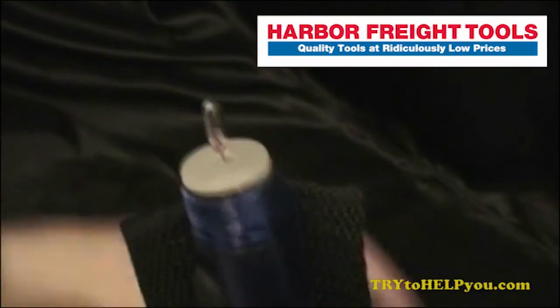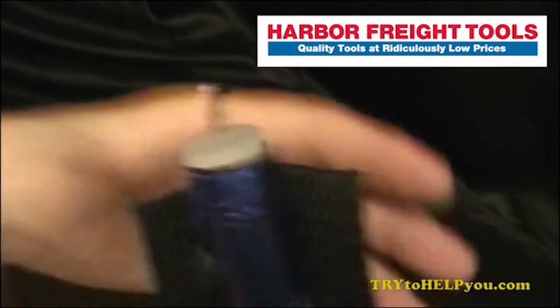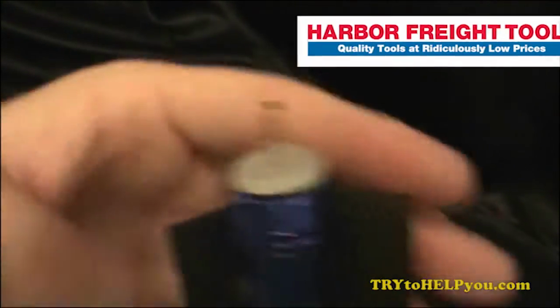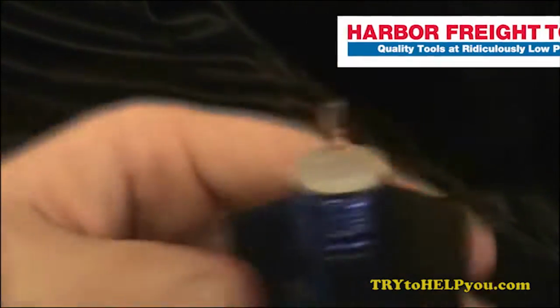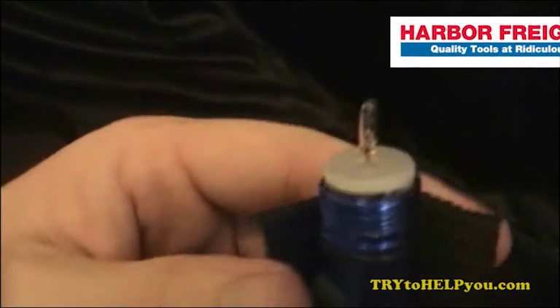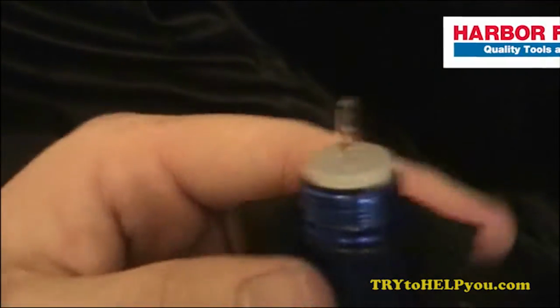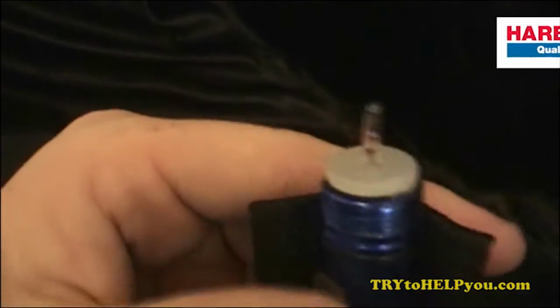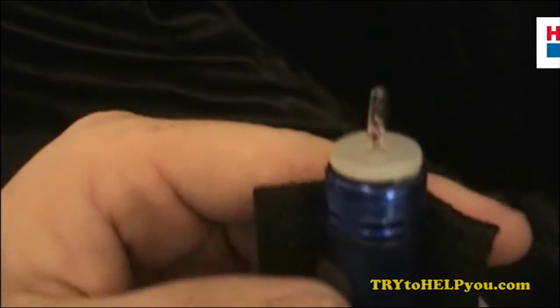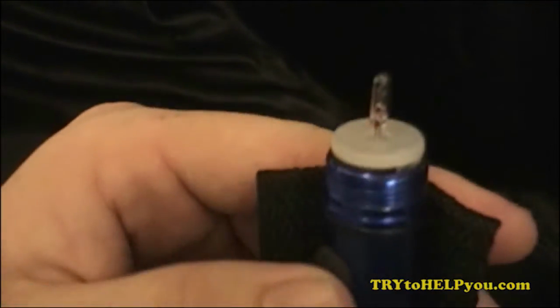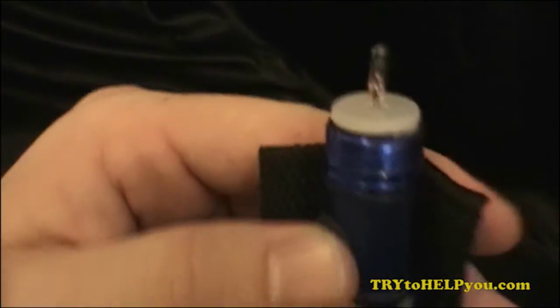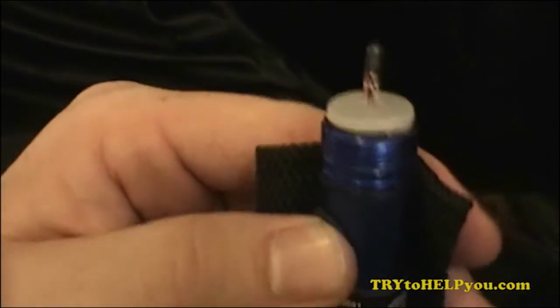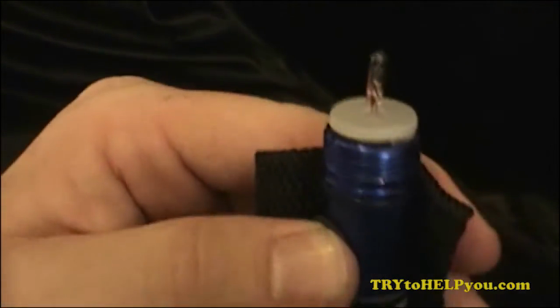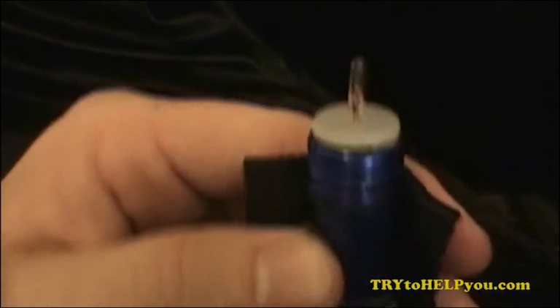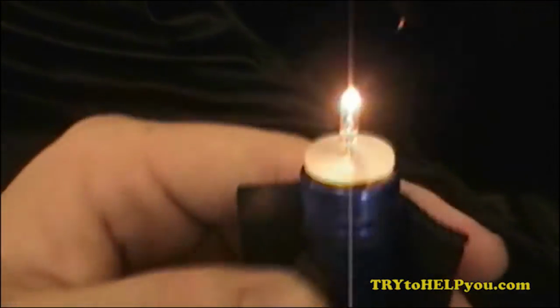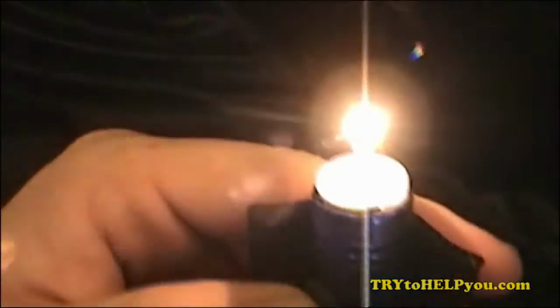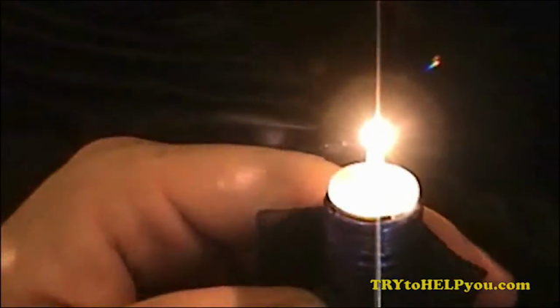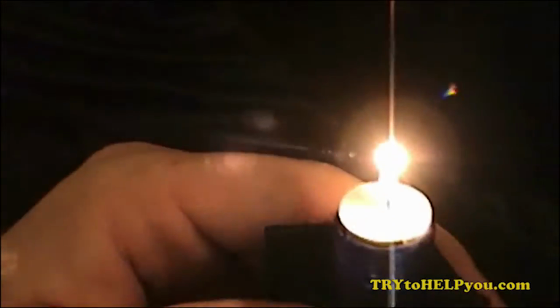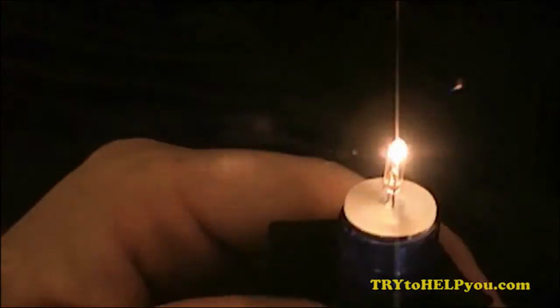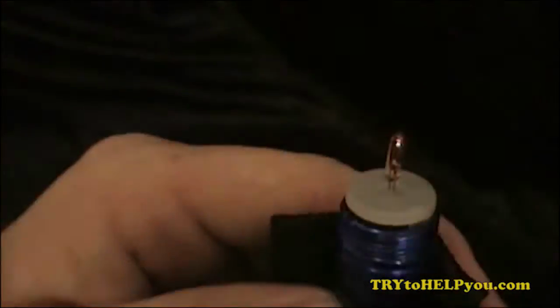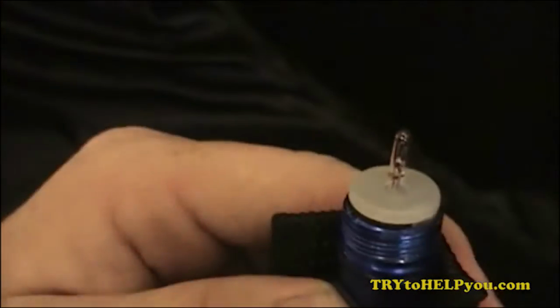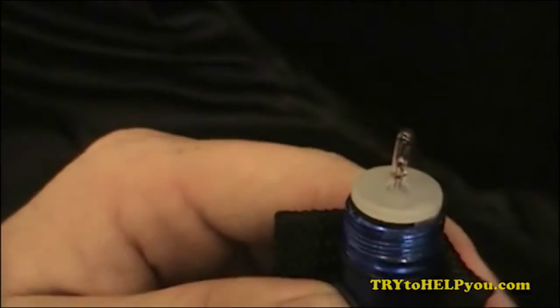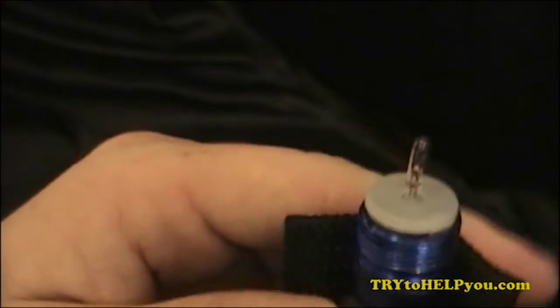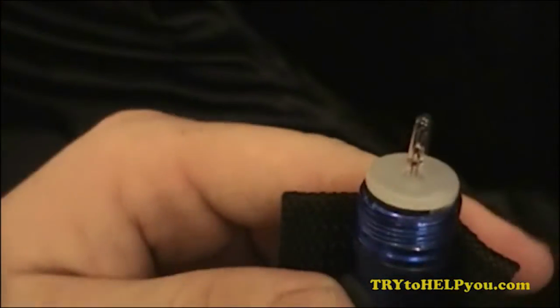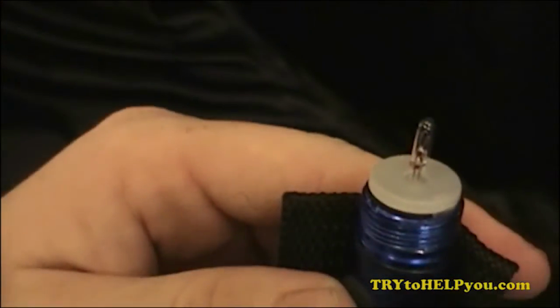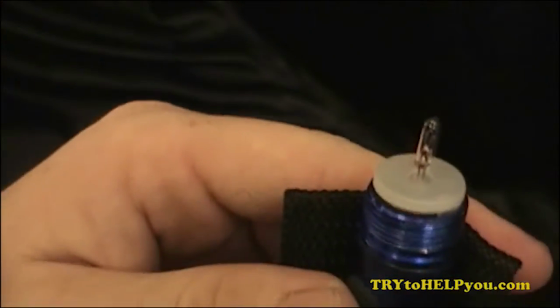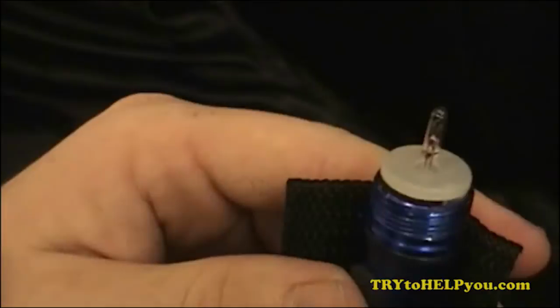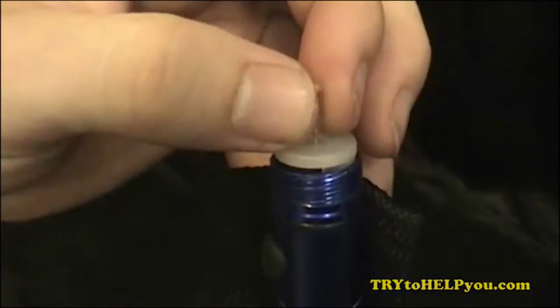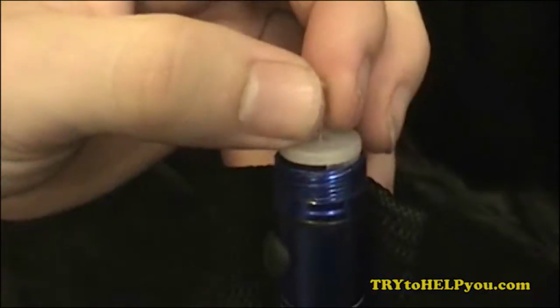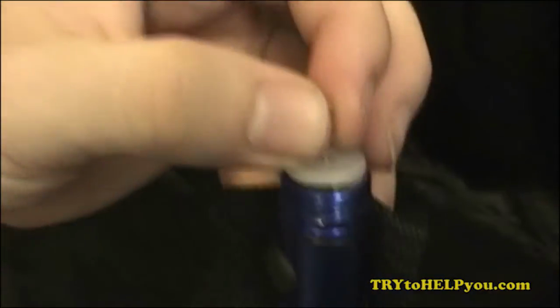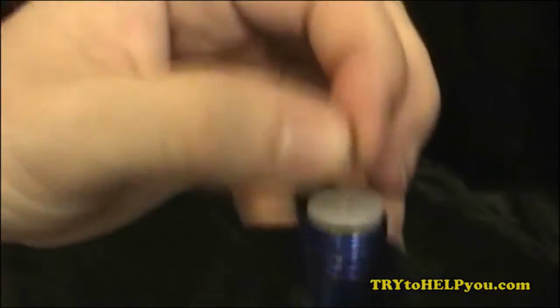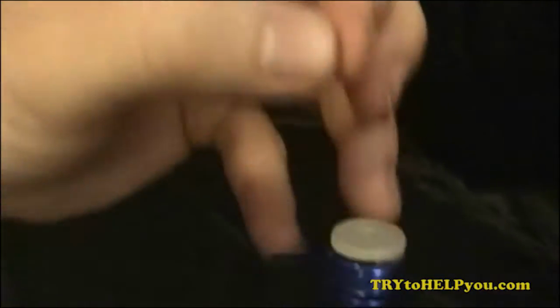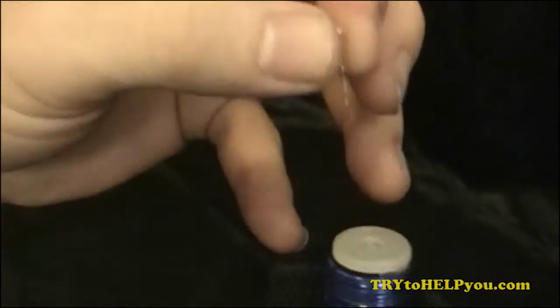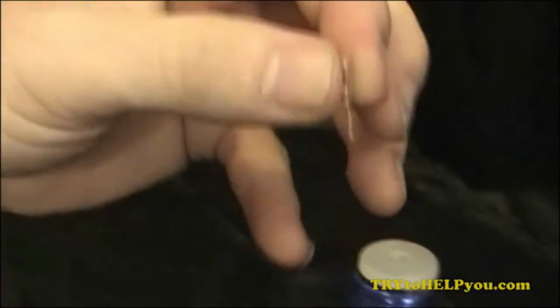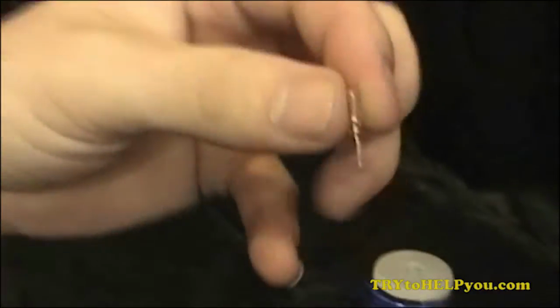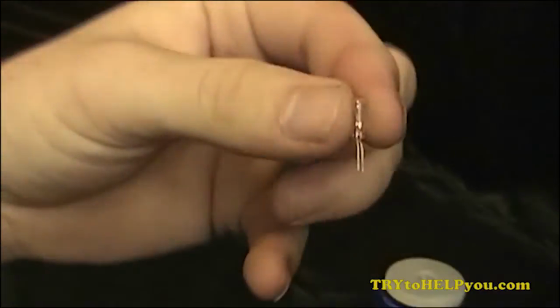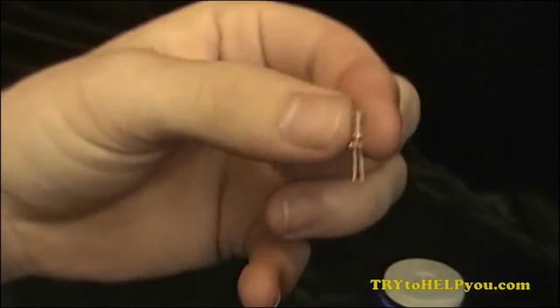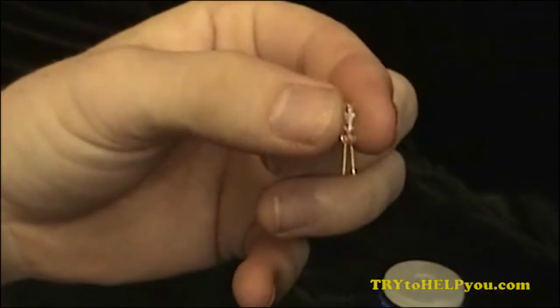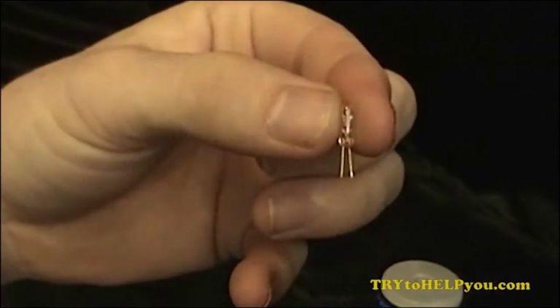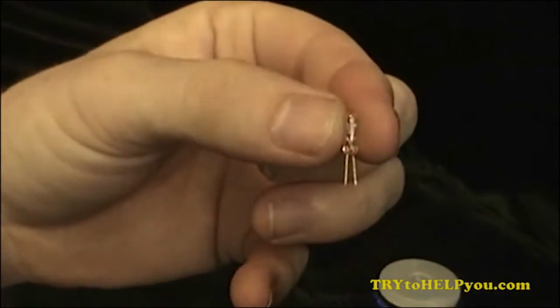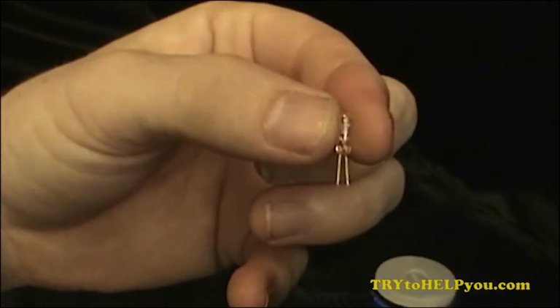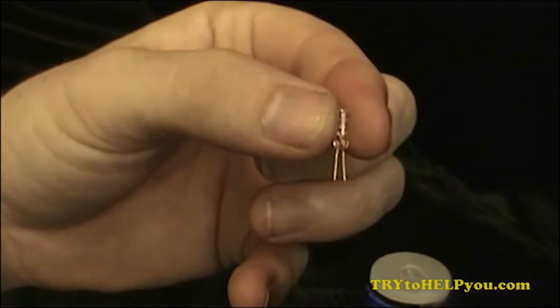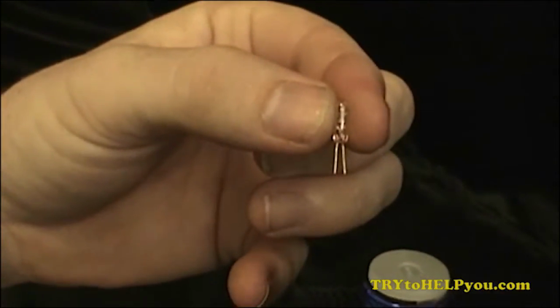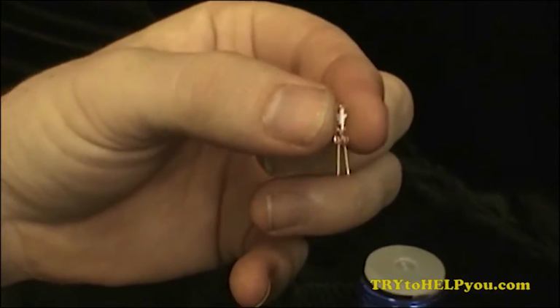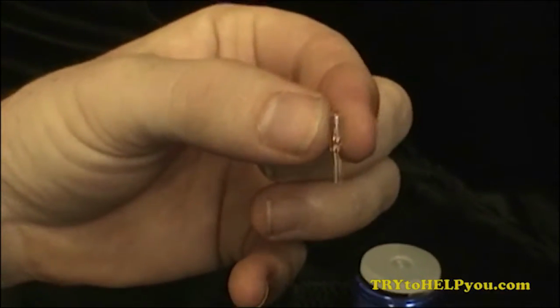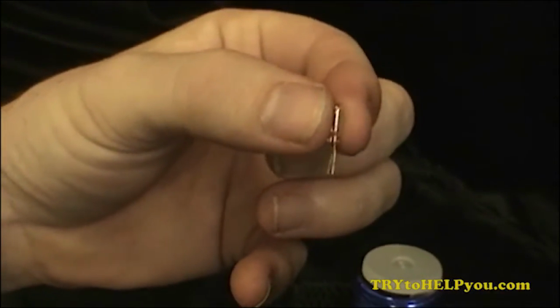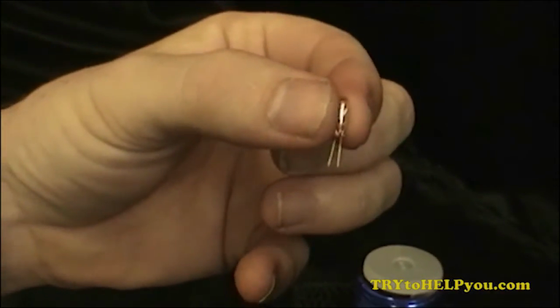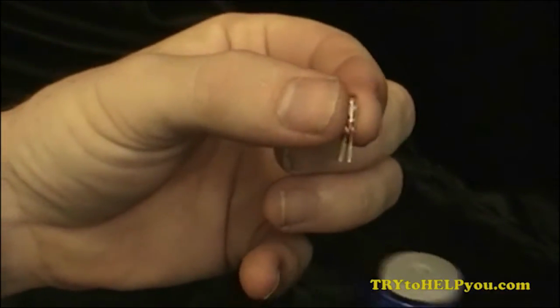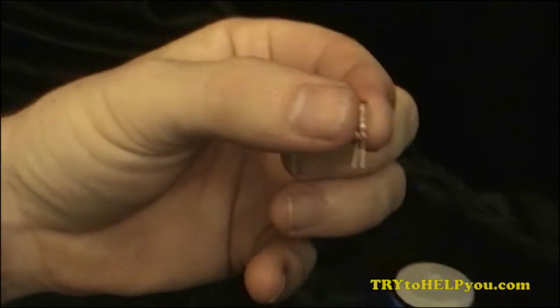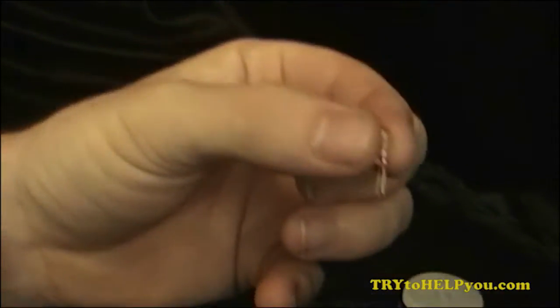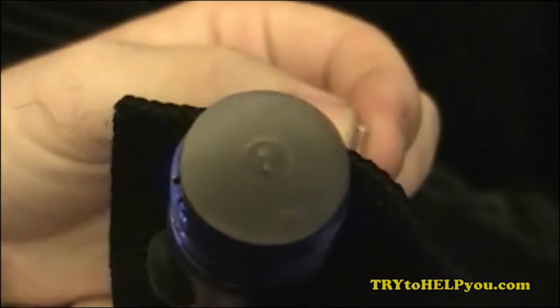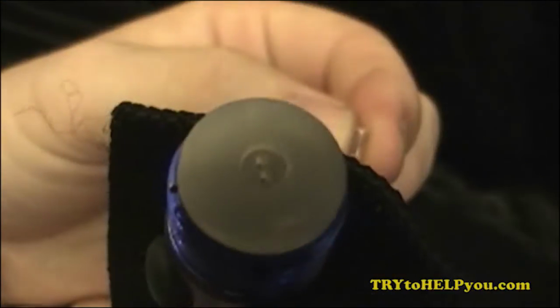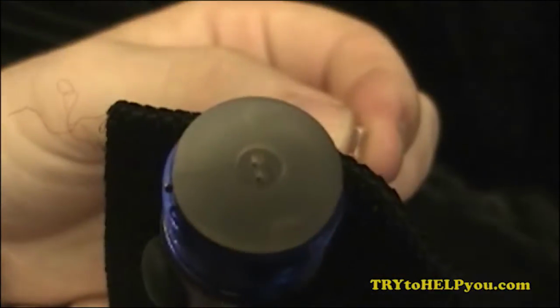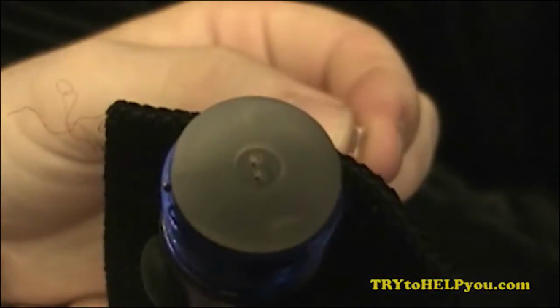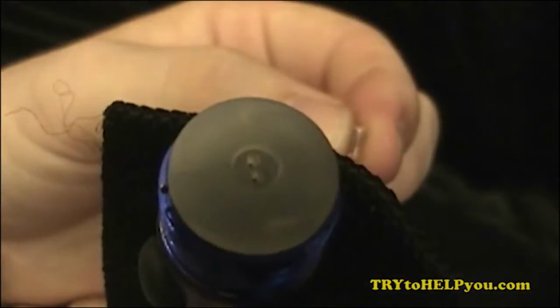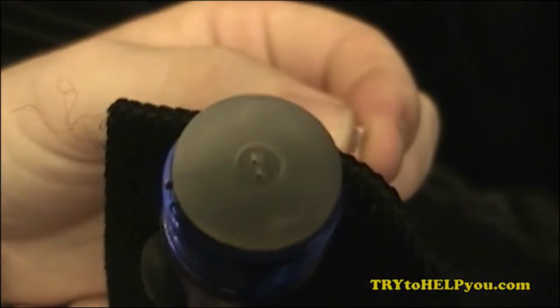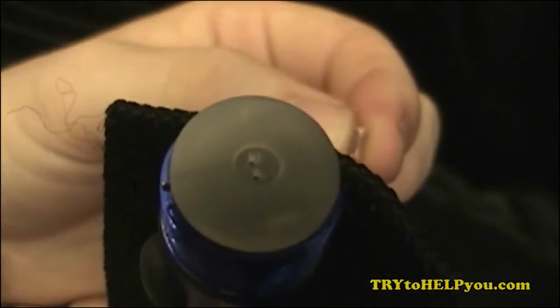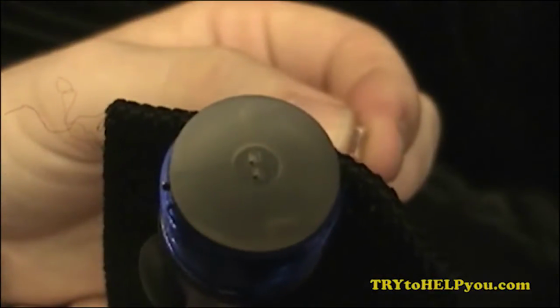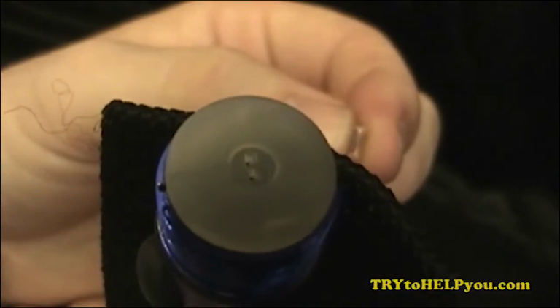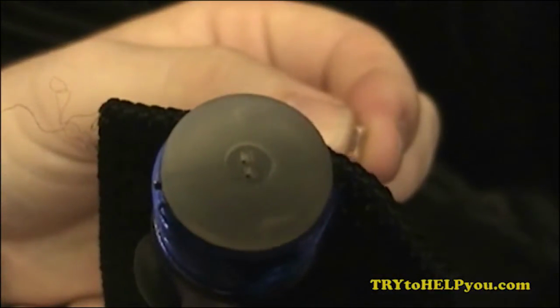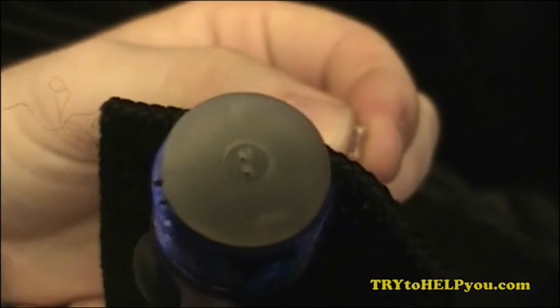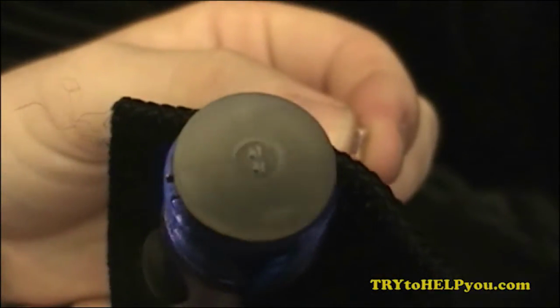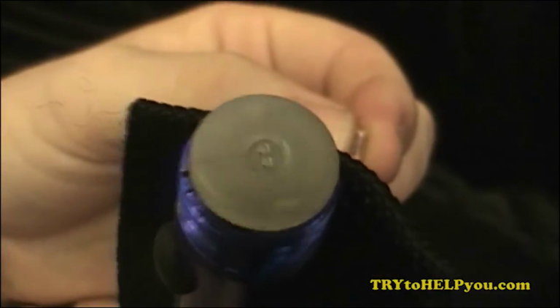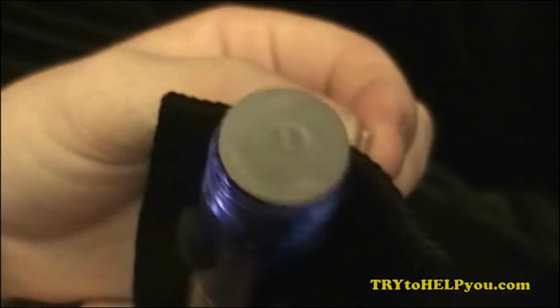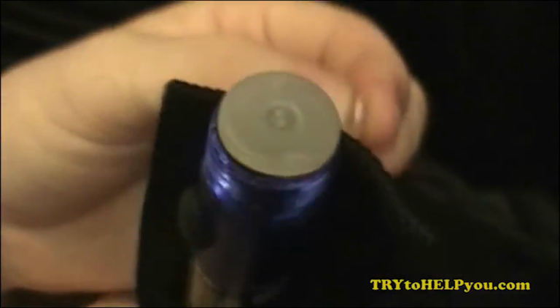Look at that — there's the bulb that we're going to replace. Do you see where I'm getting with this?